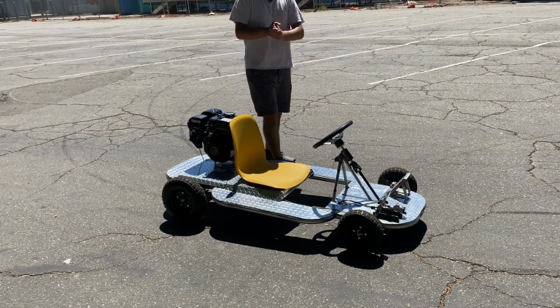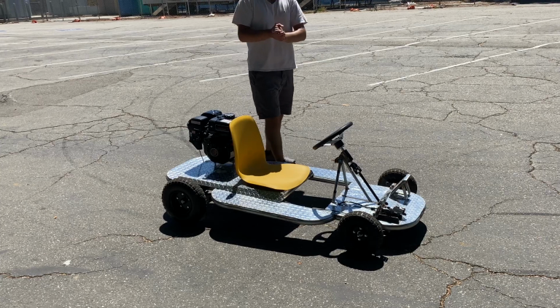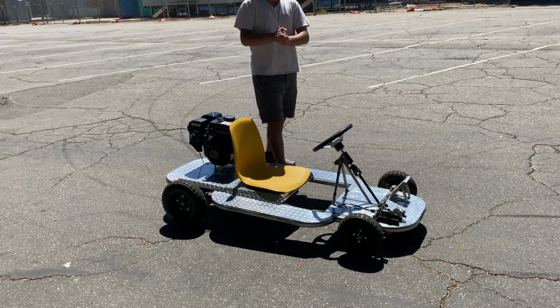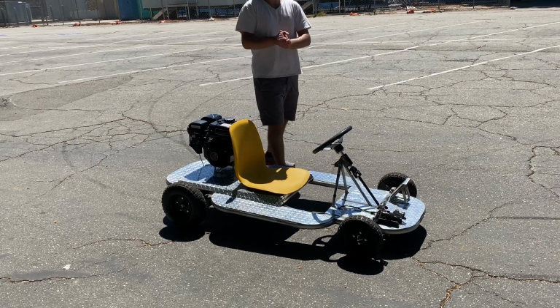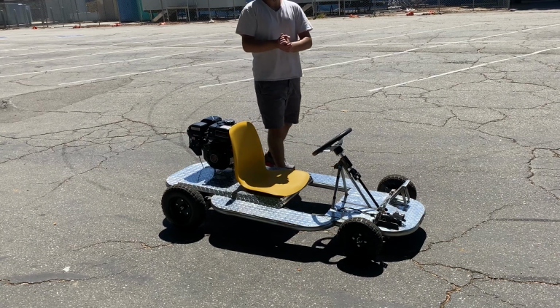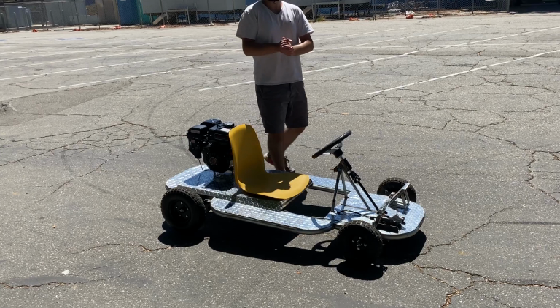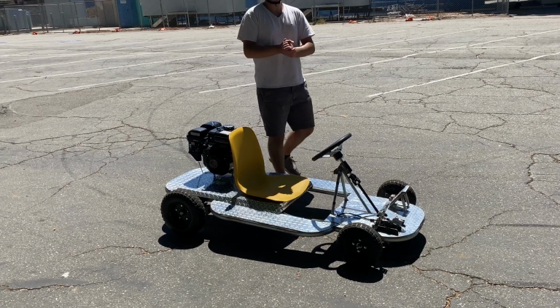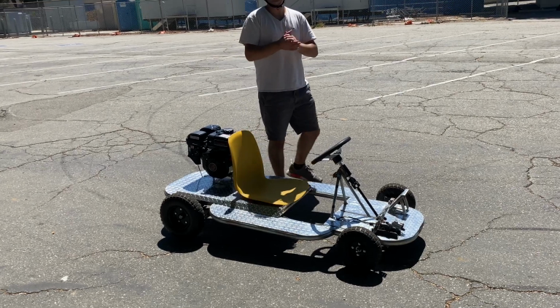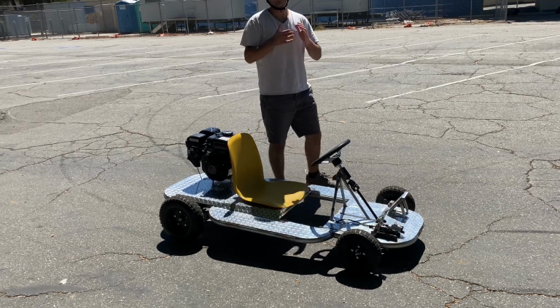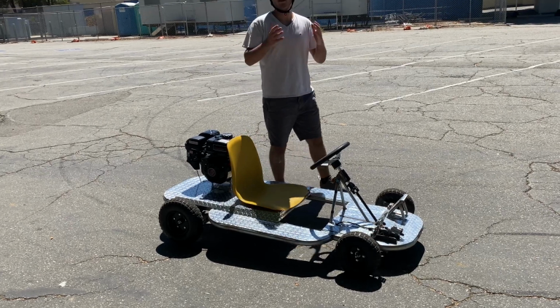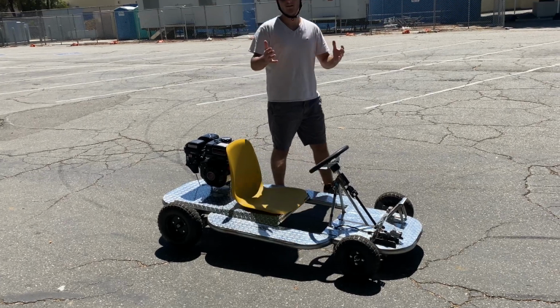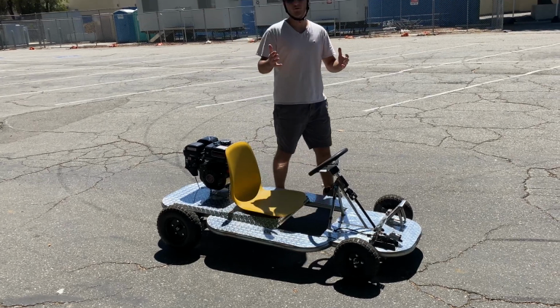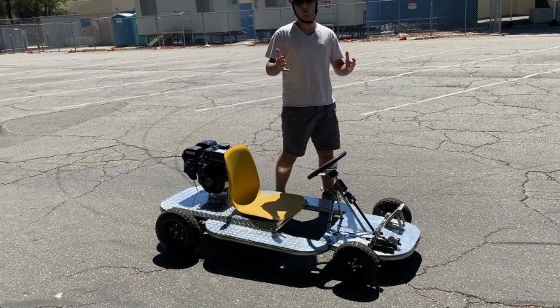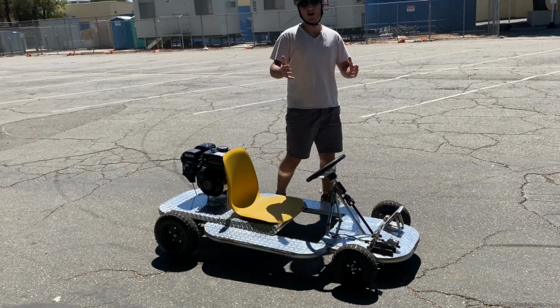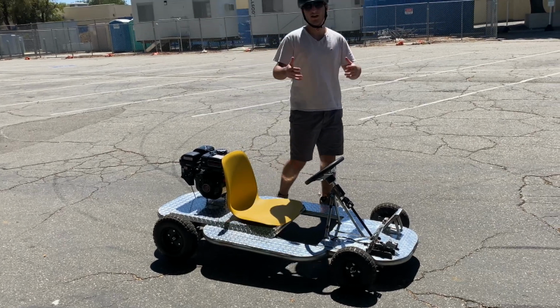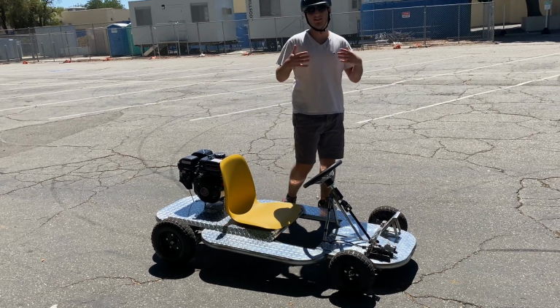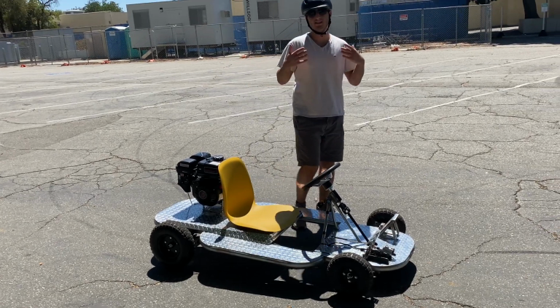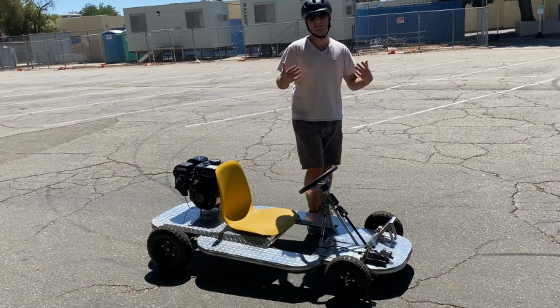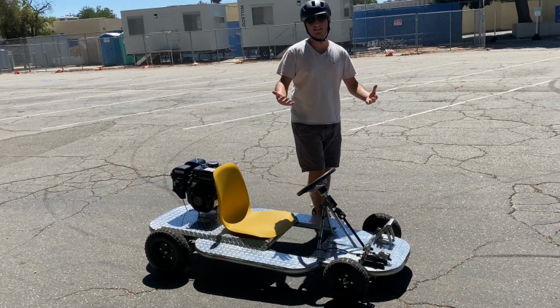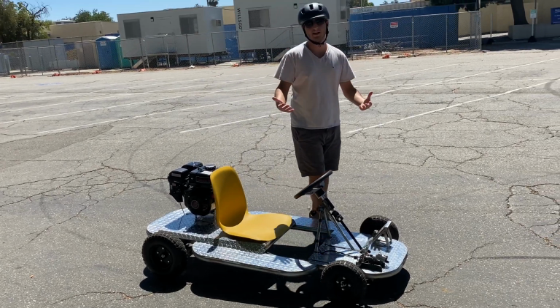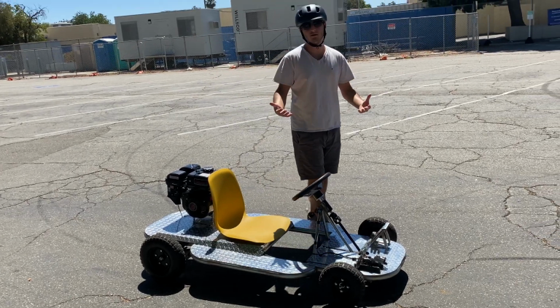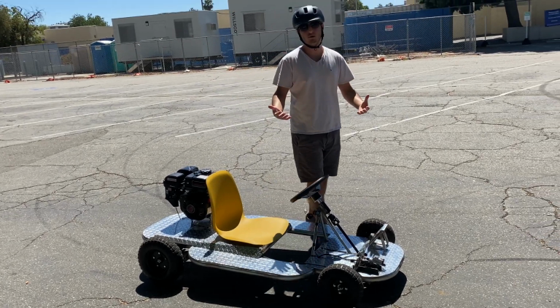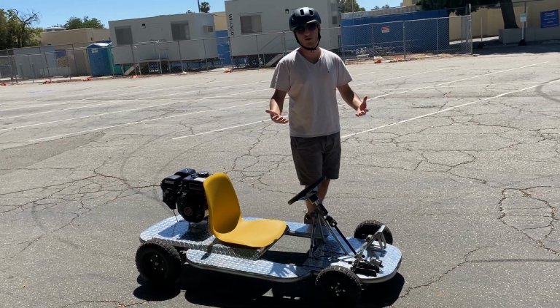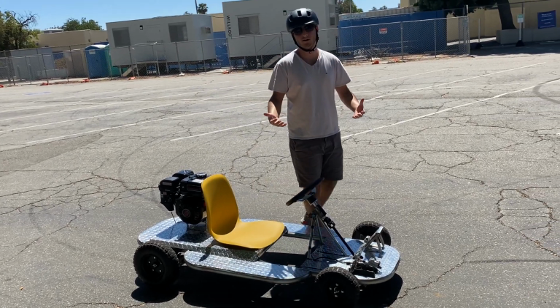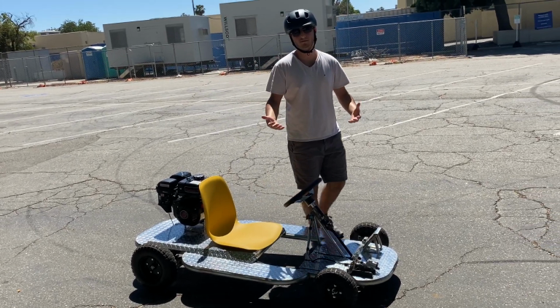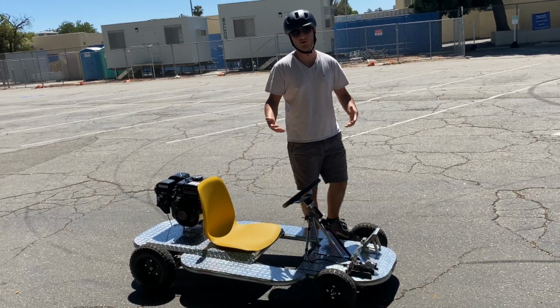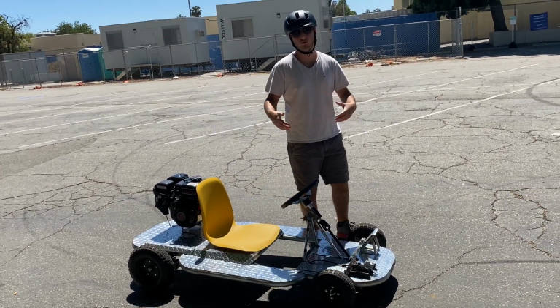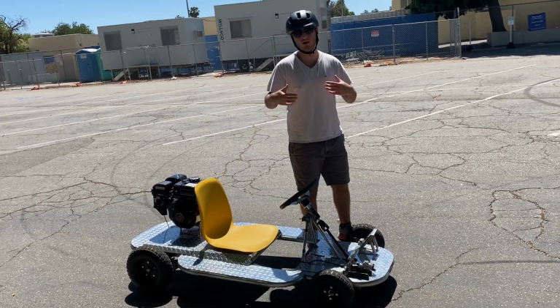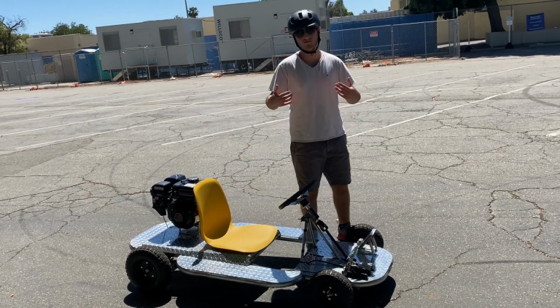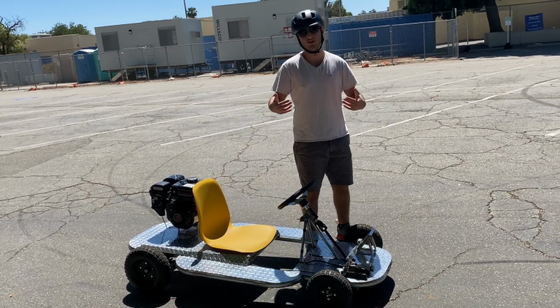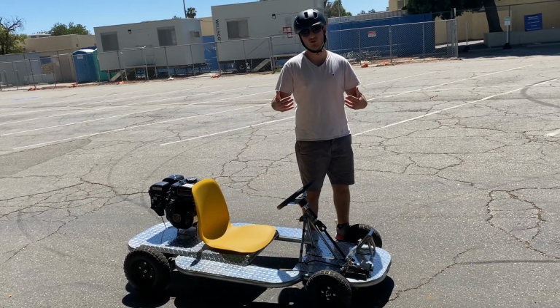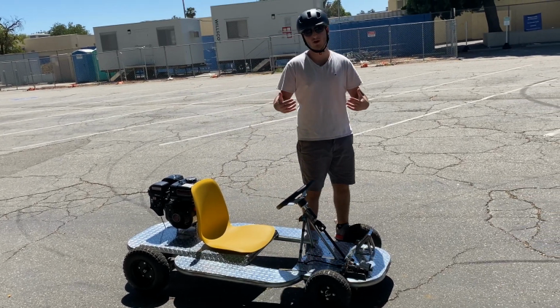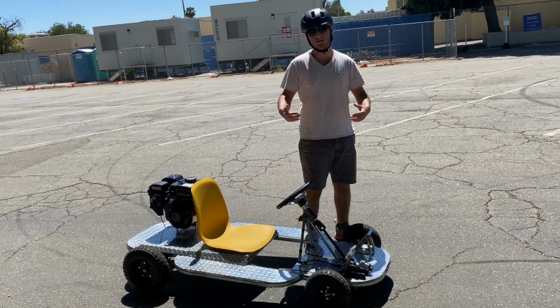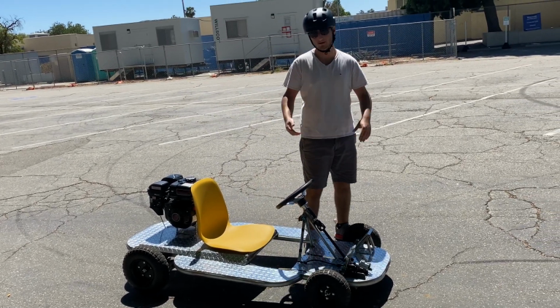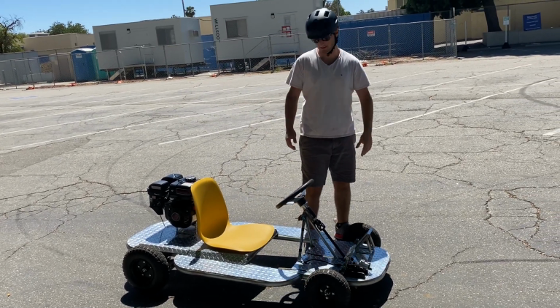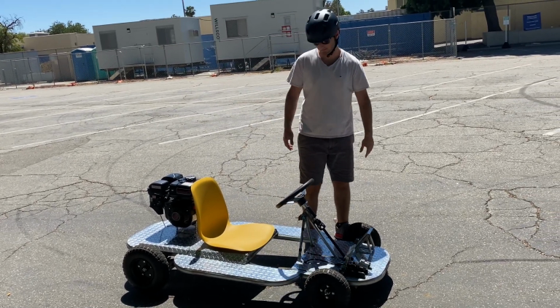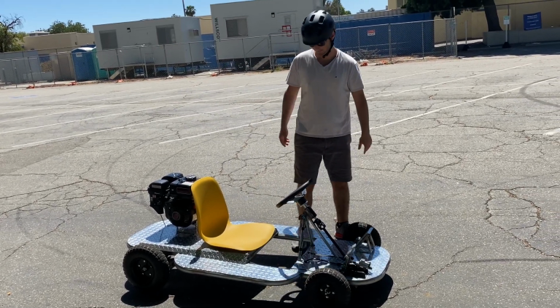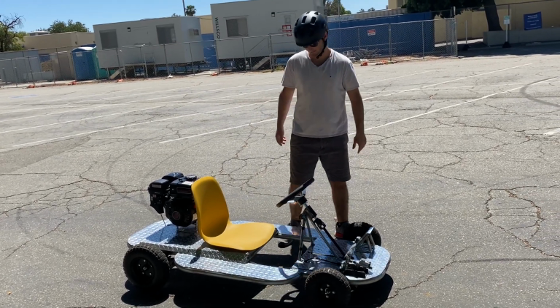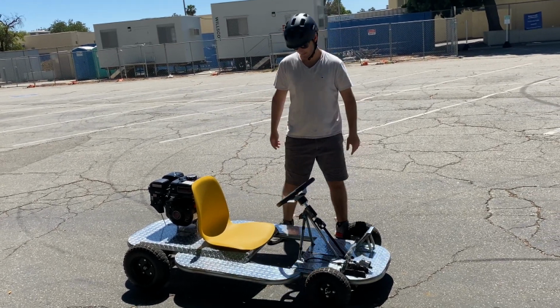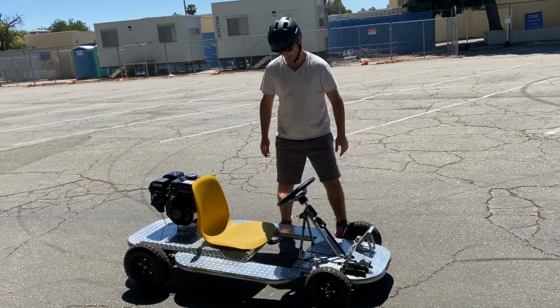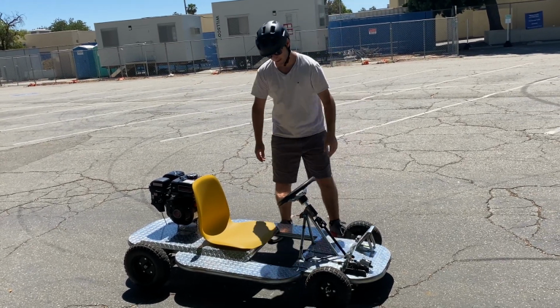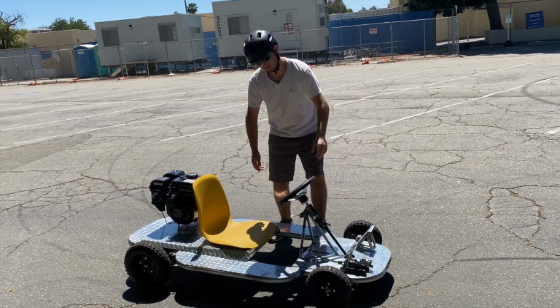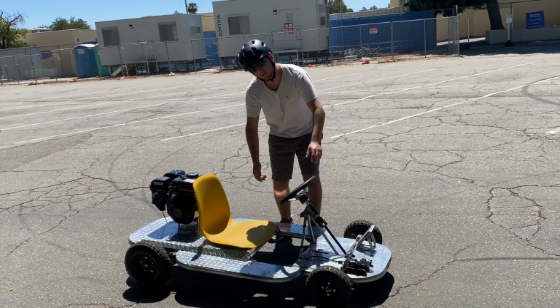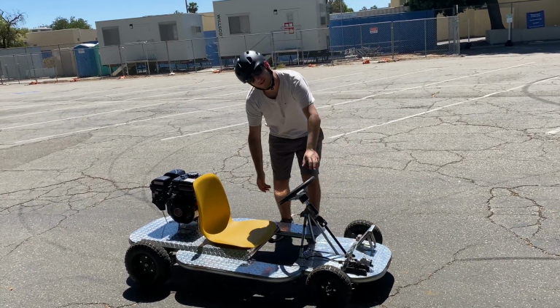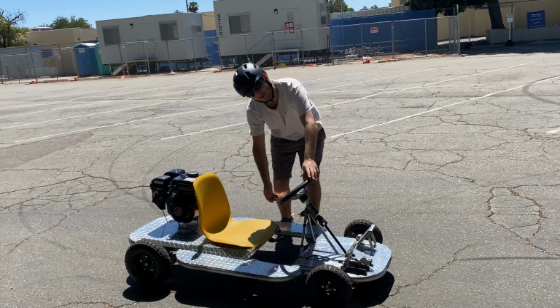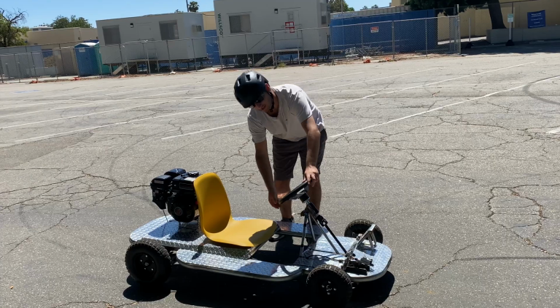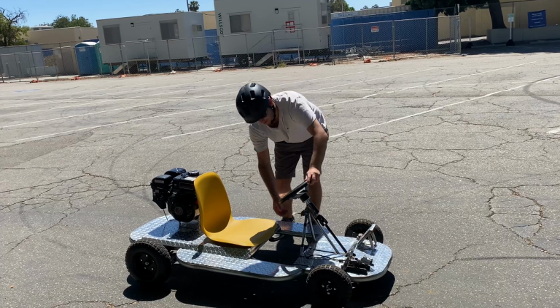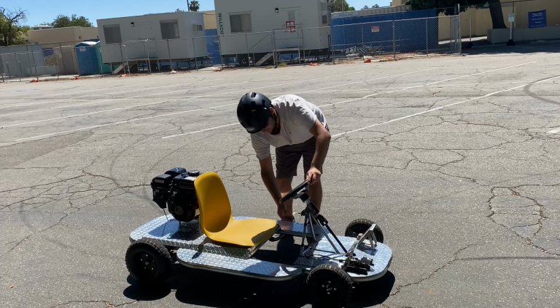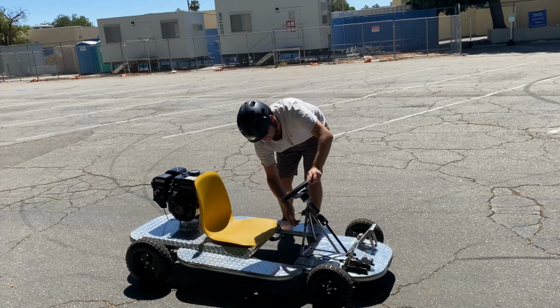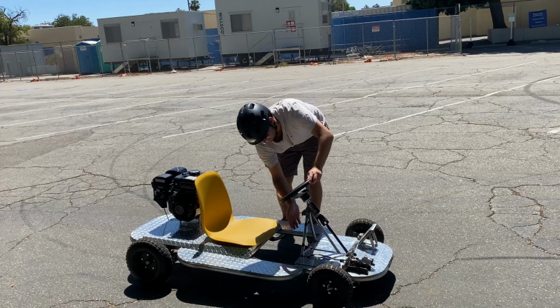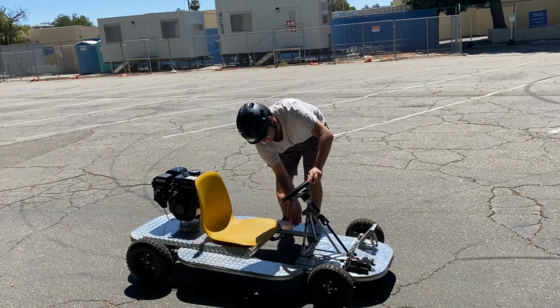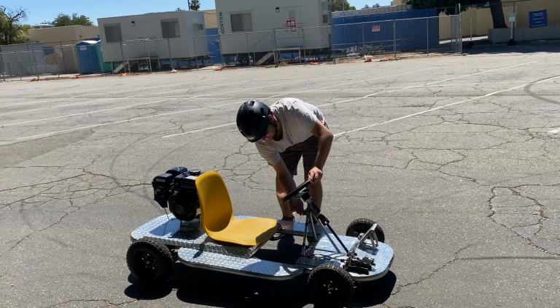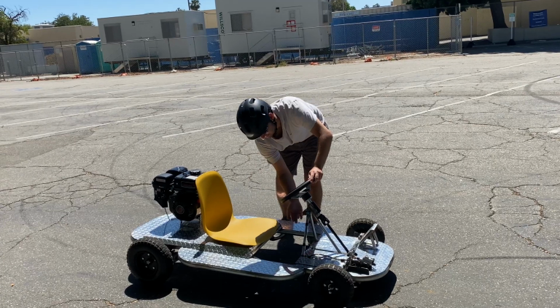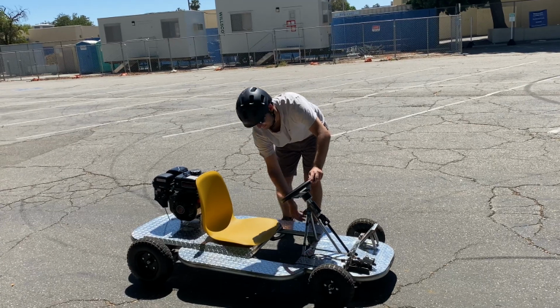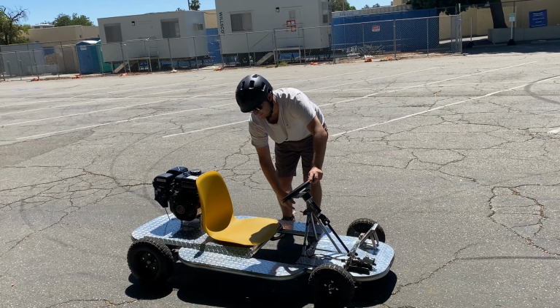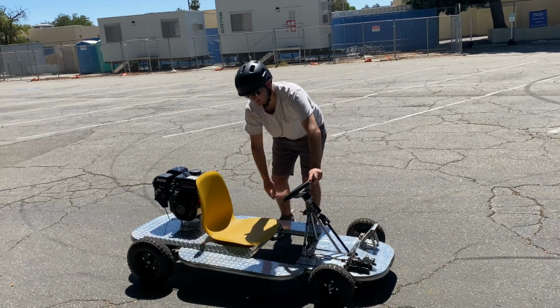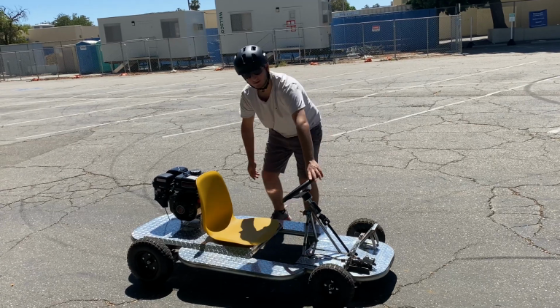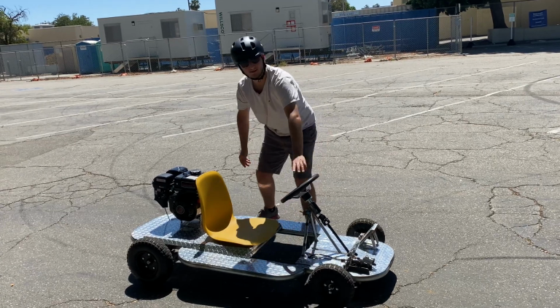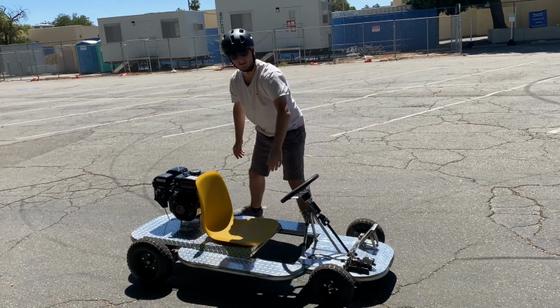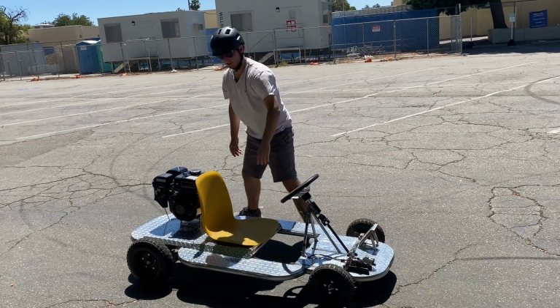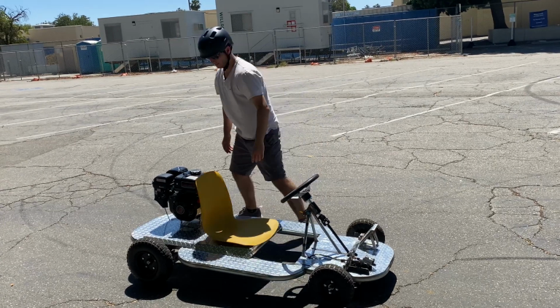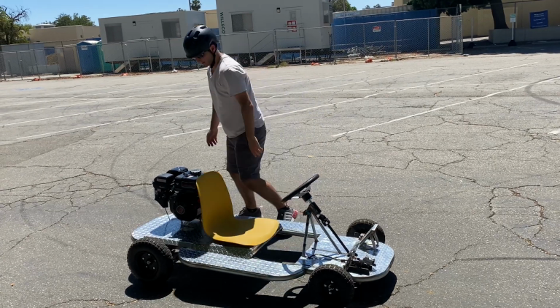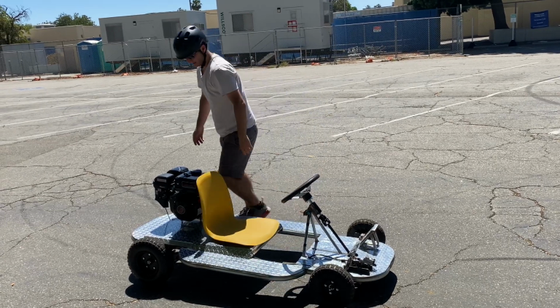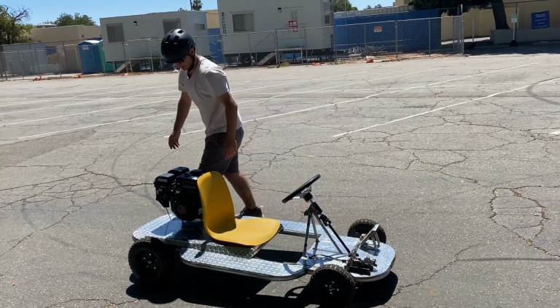Now I'm going to give you guys a second point of view of me driving it. Let's start this.